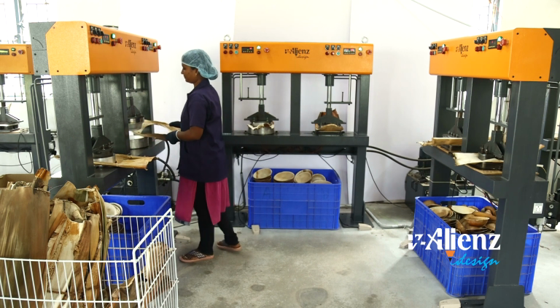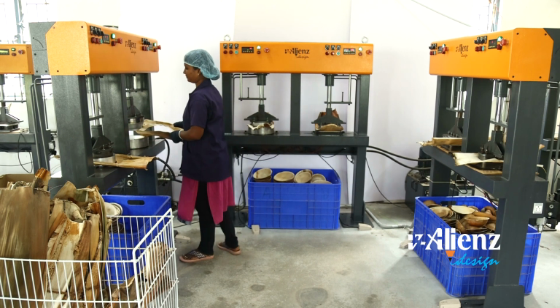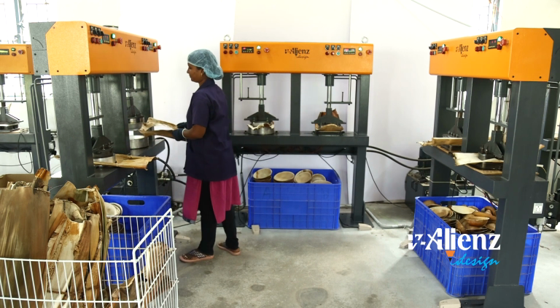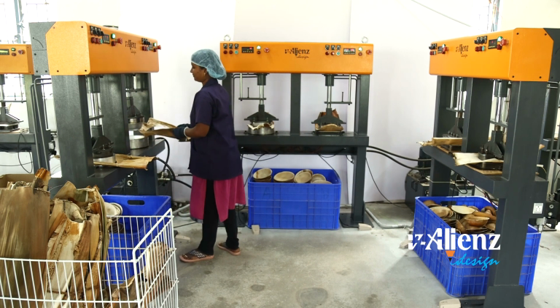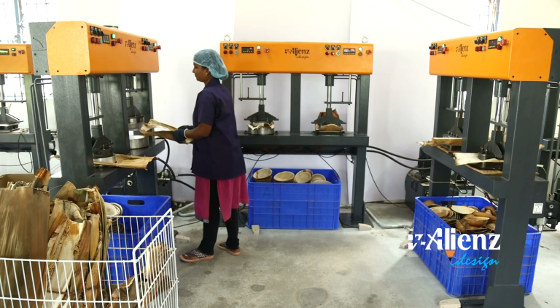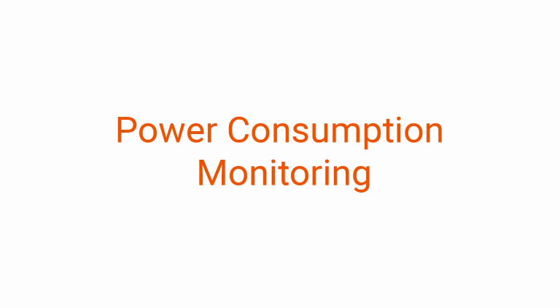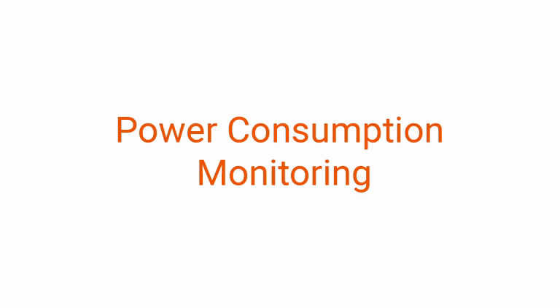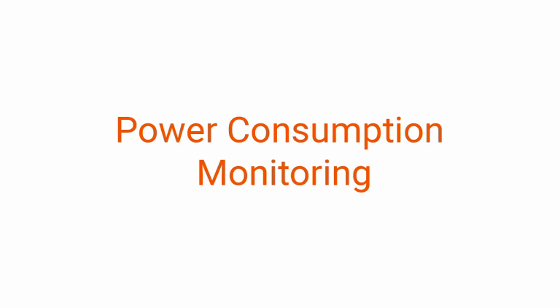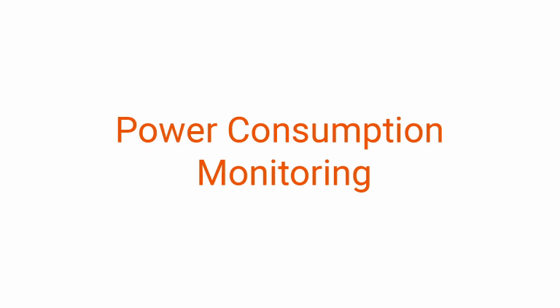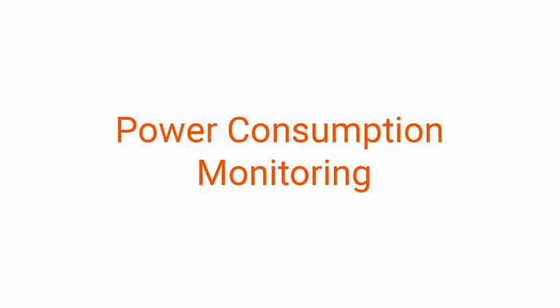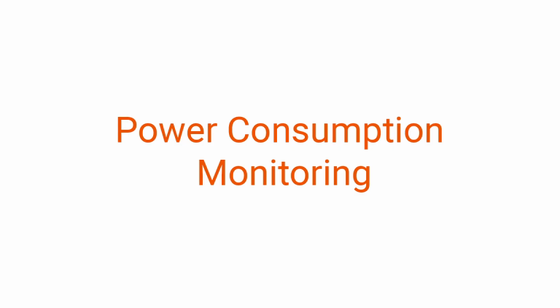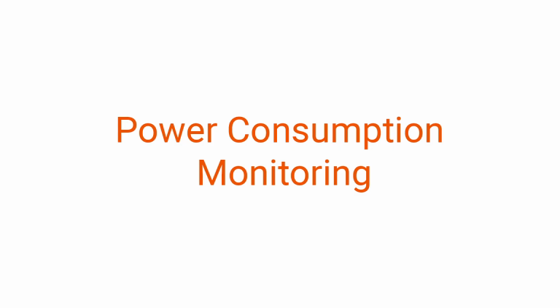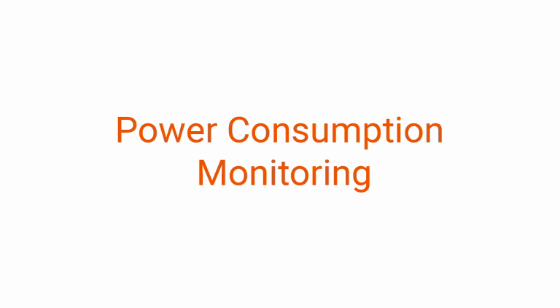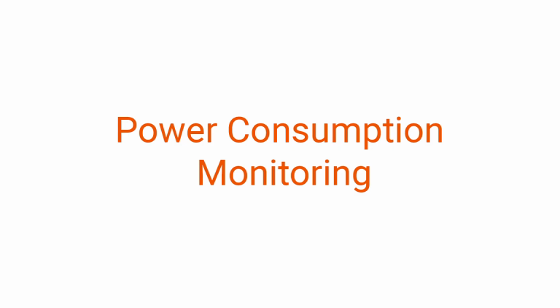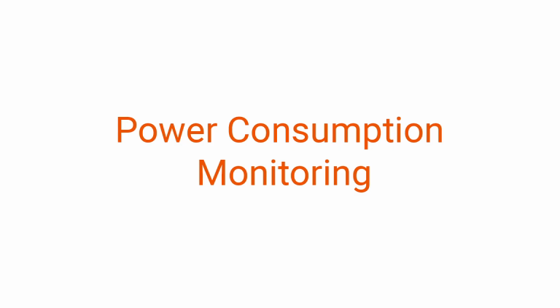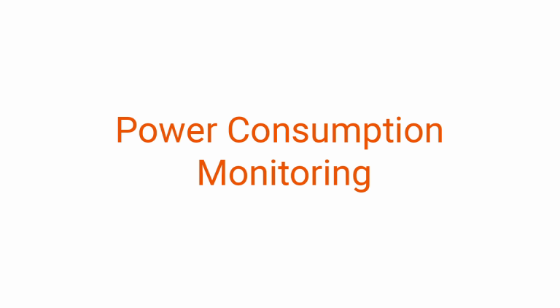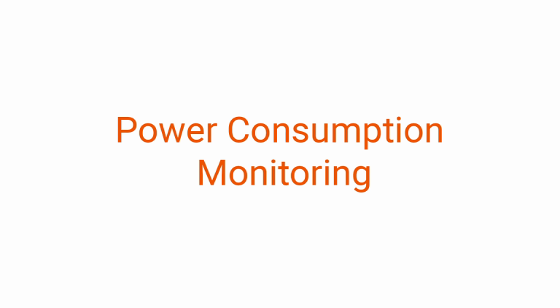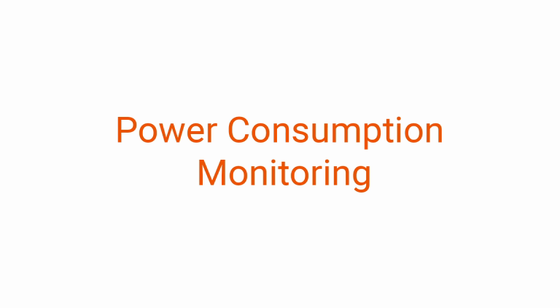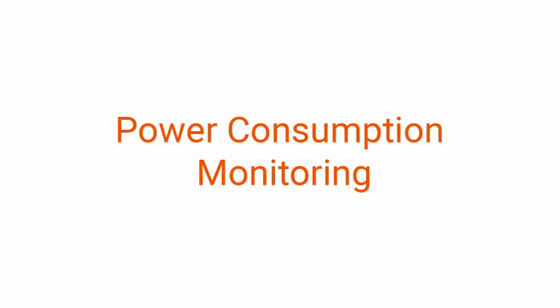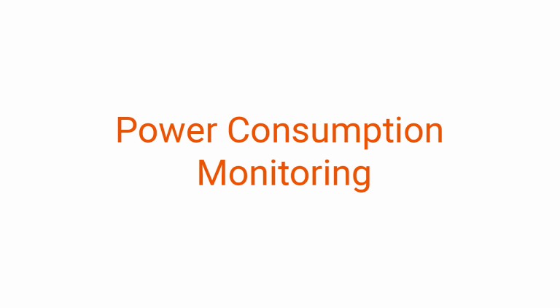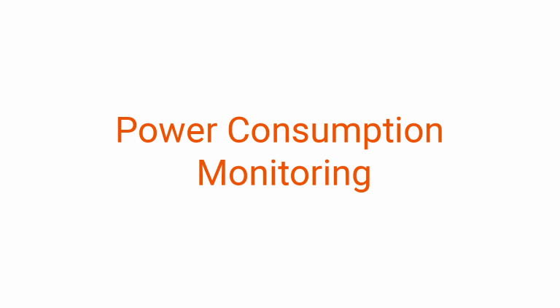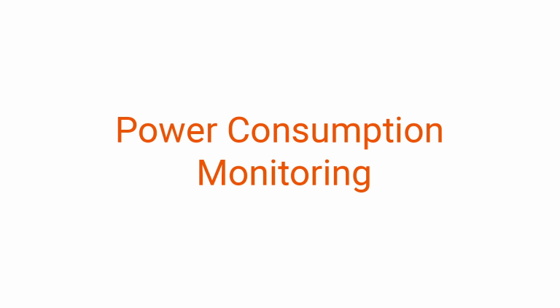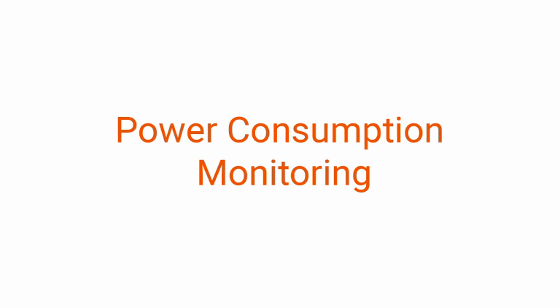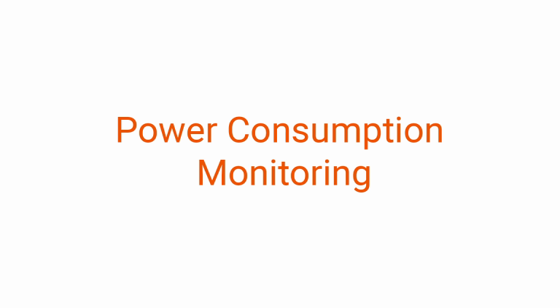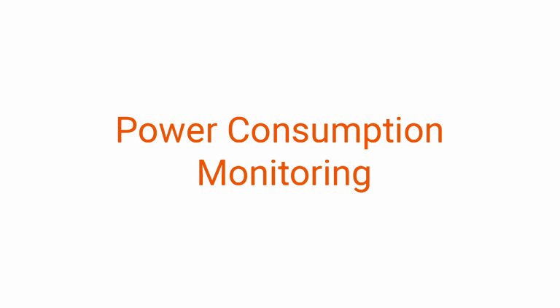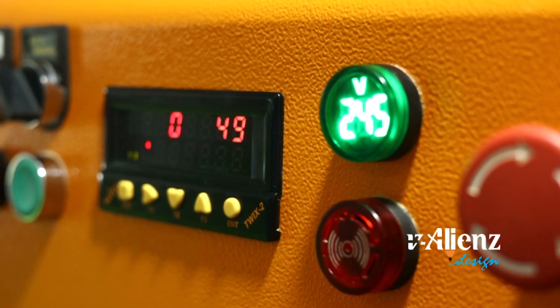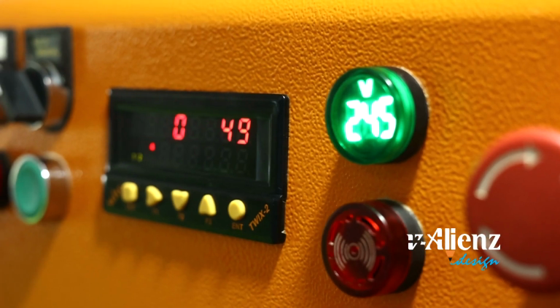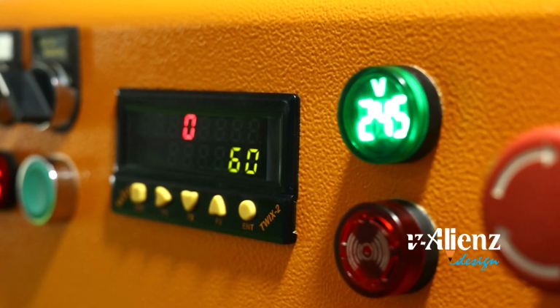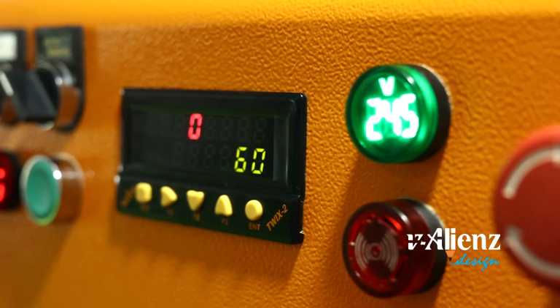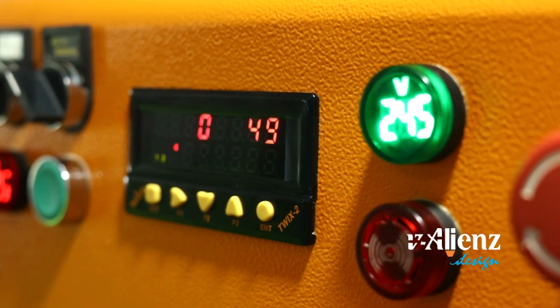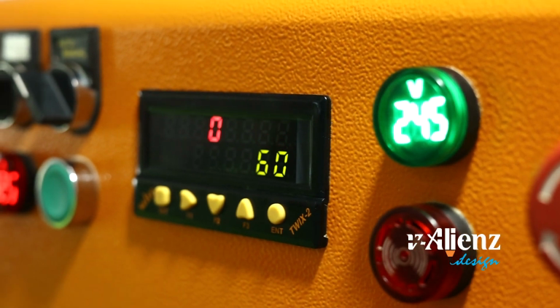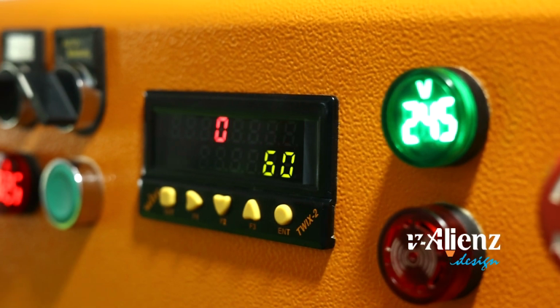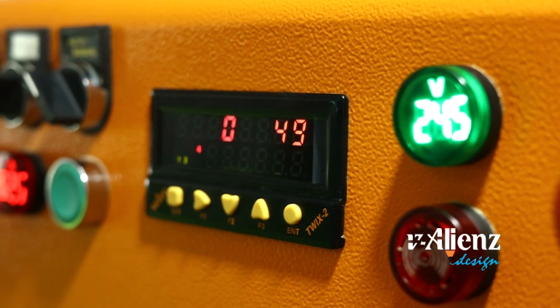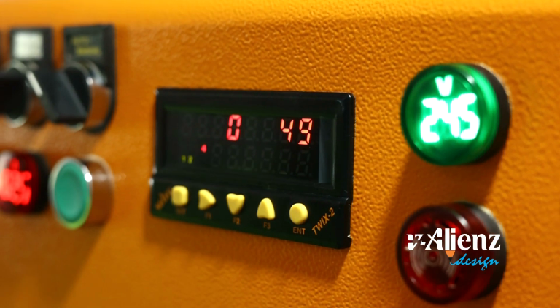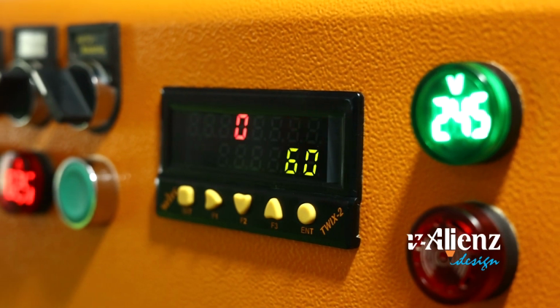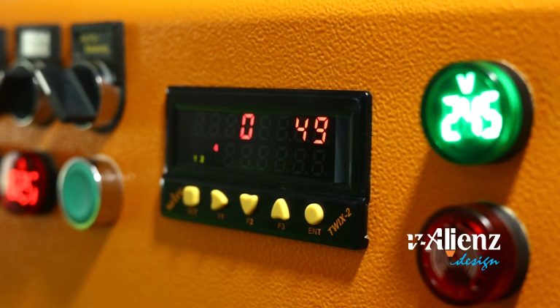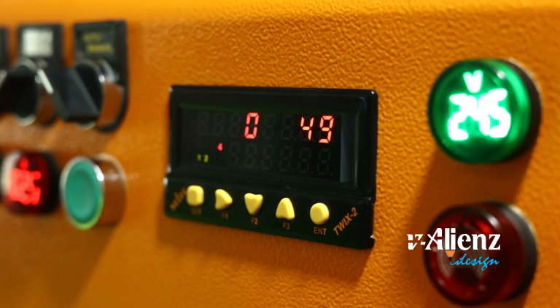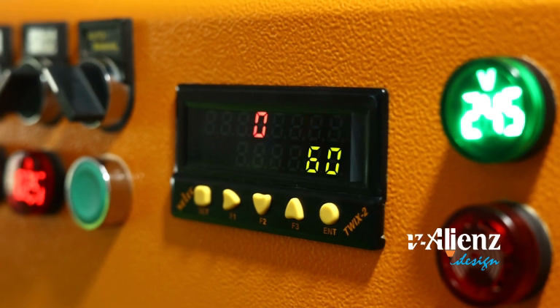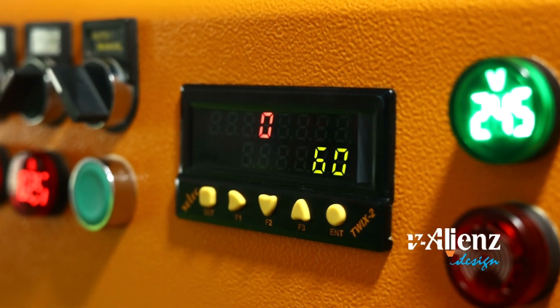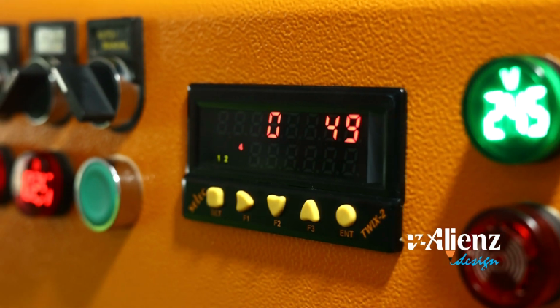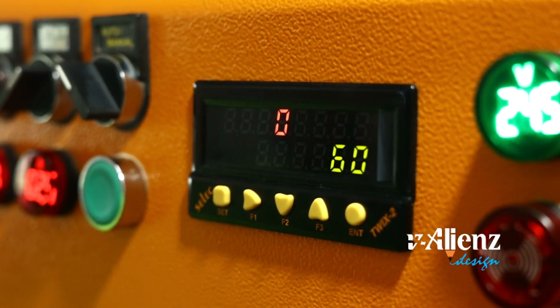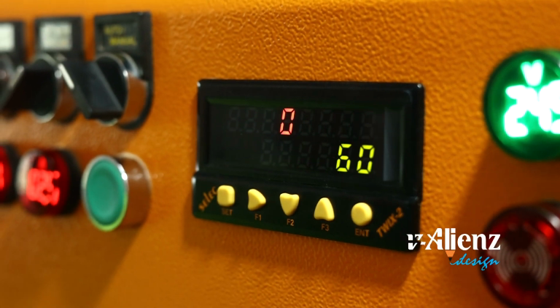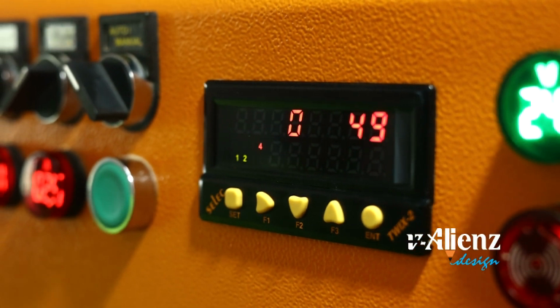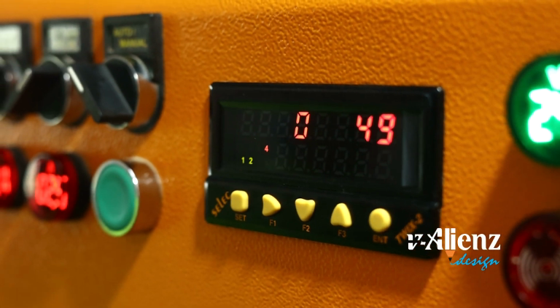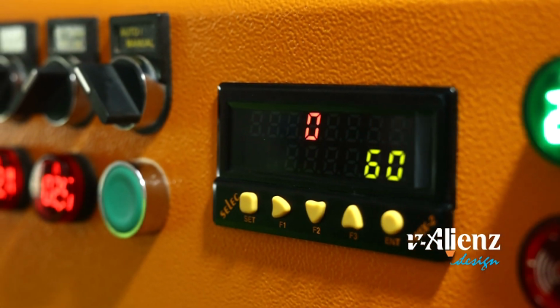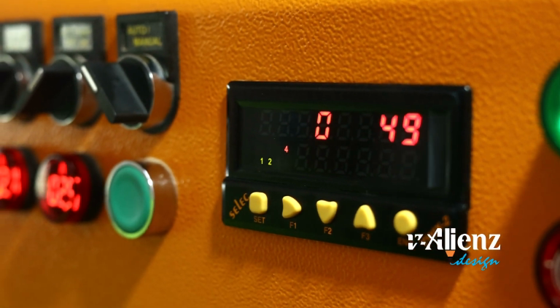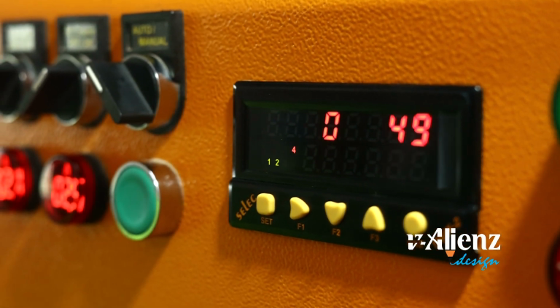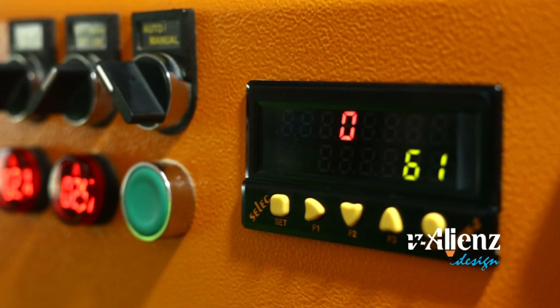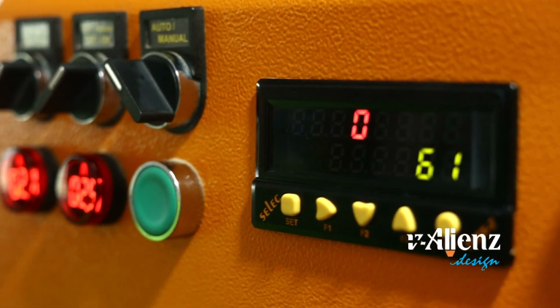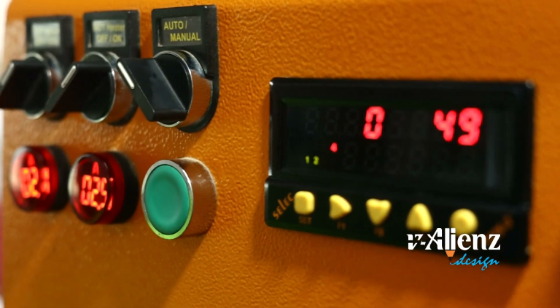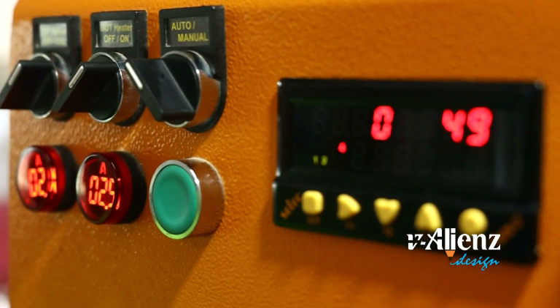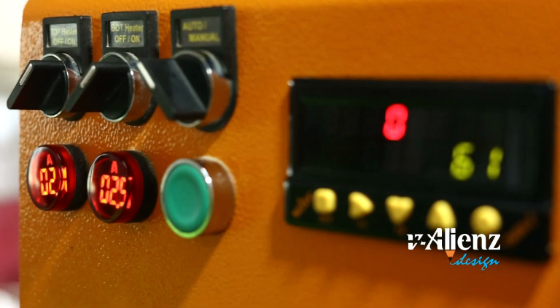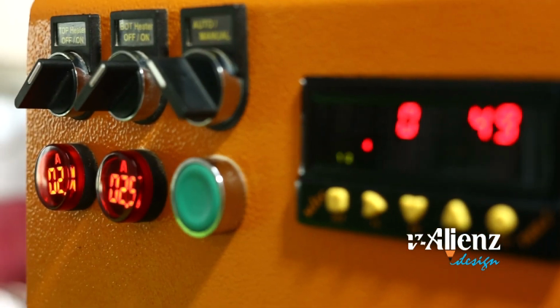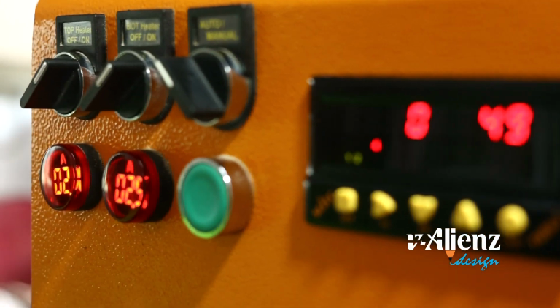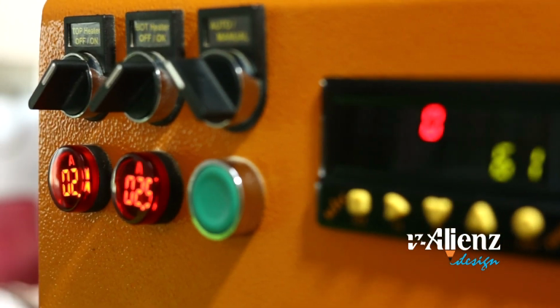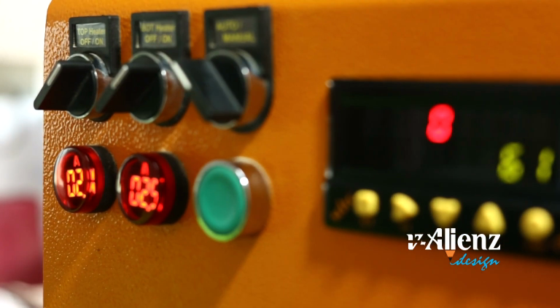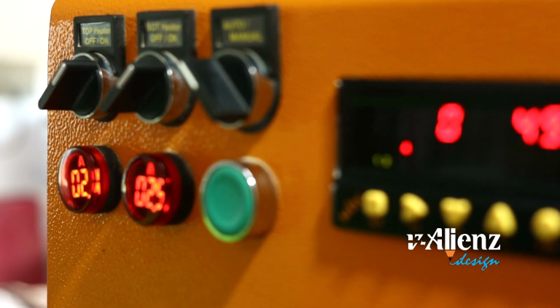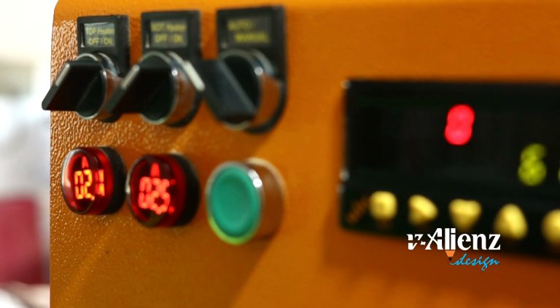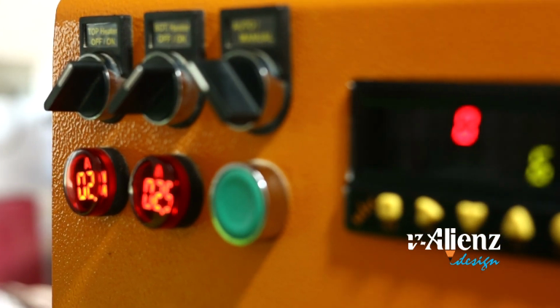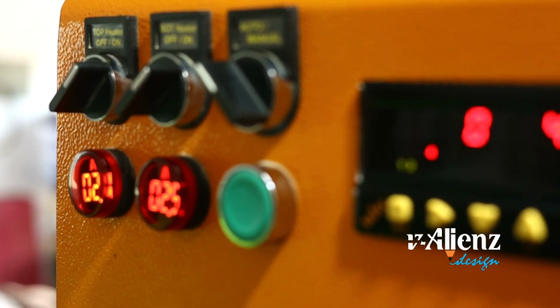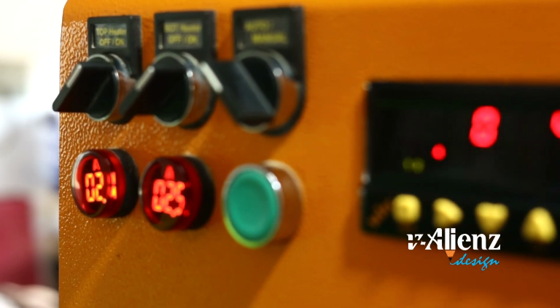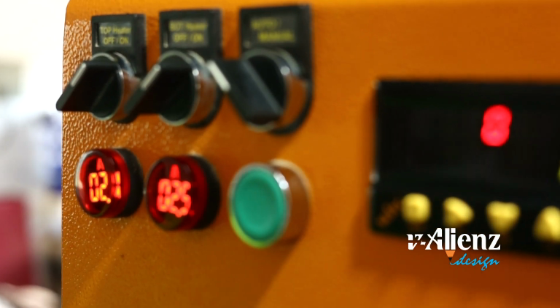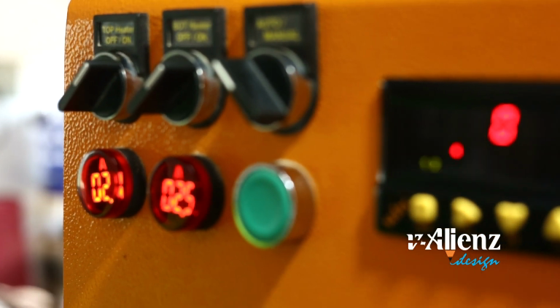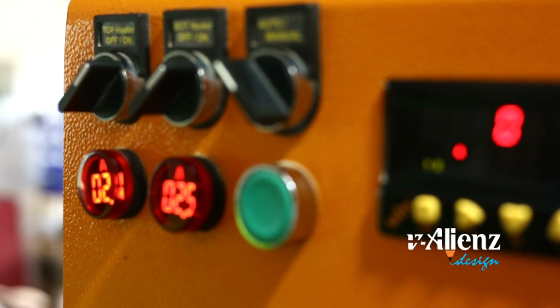Power consumption monitoring — monitor the efficiency of power consumption with volt and amps indicator.